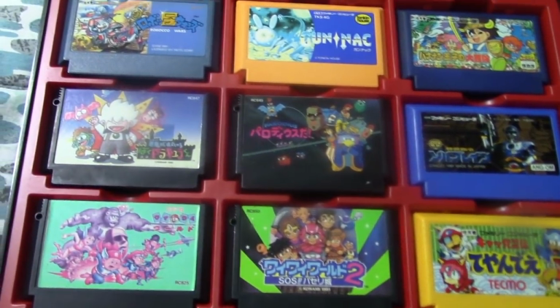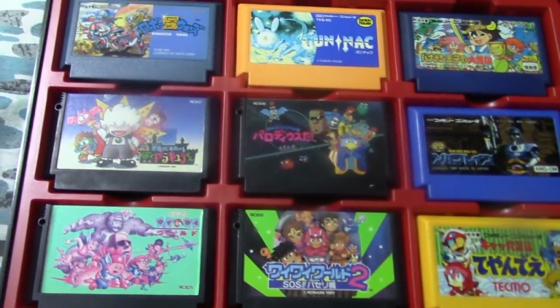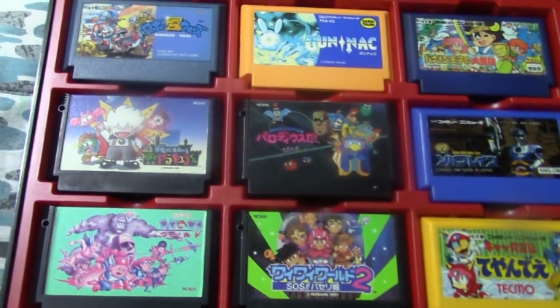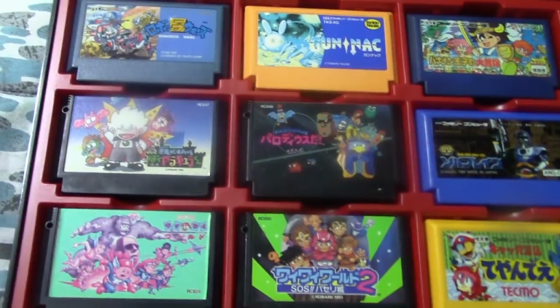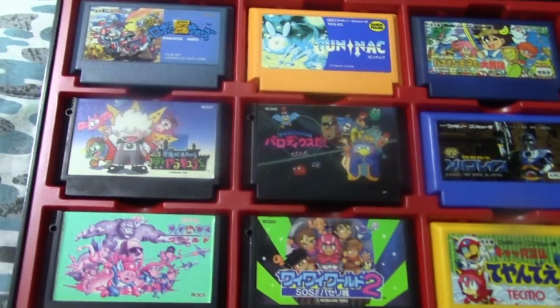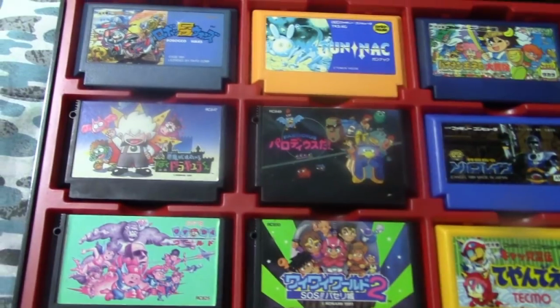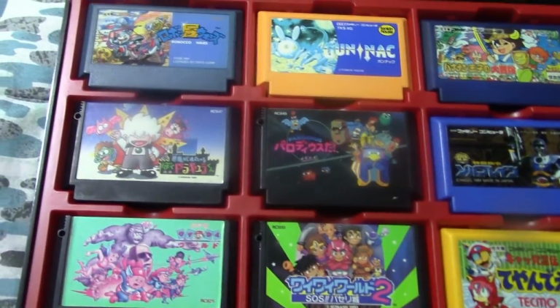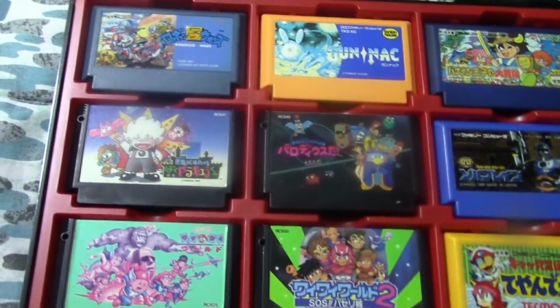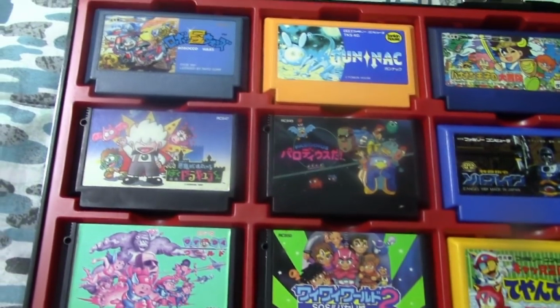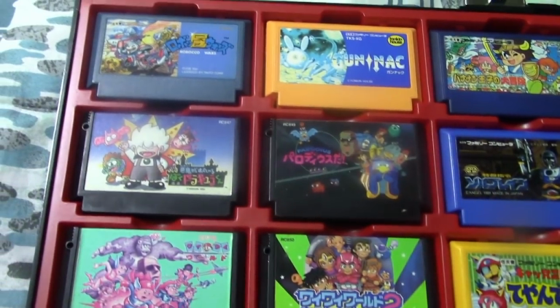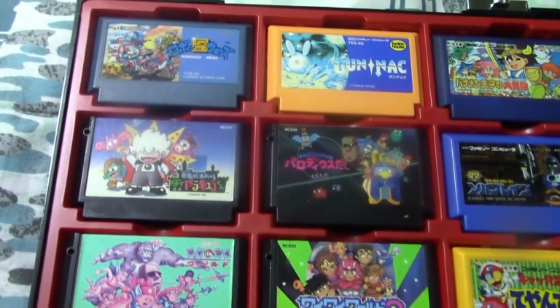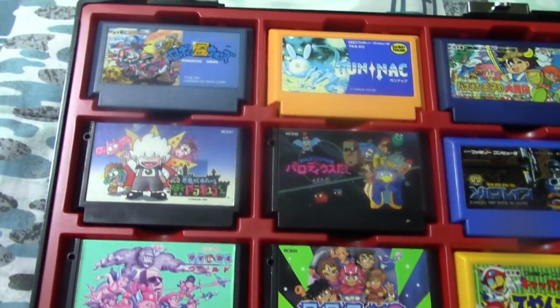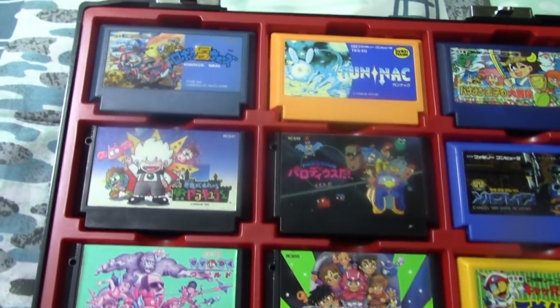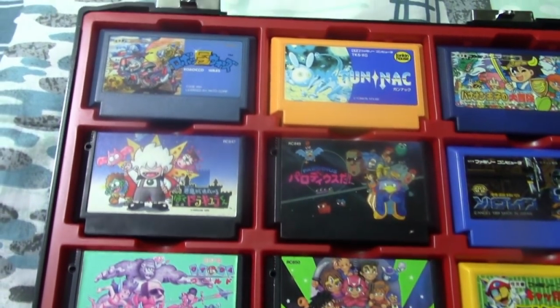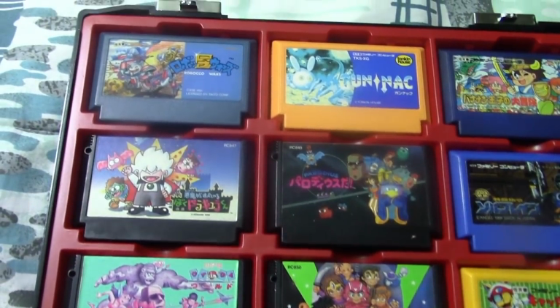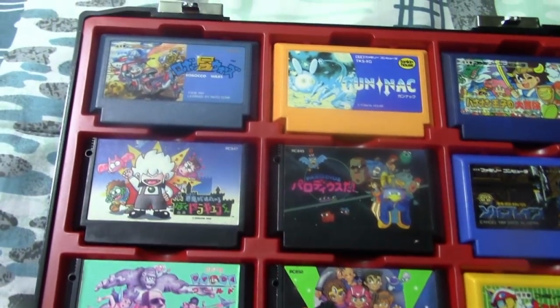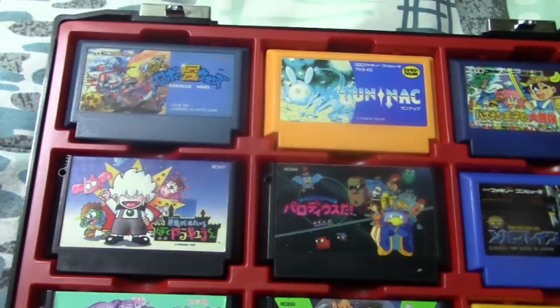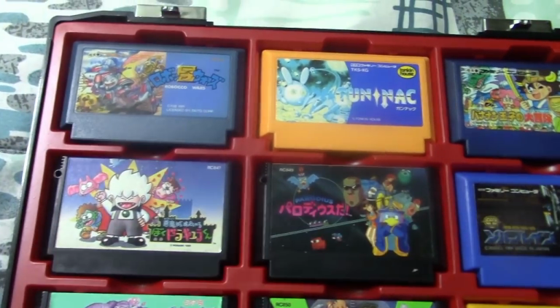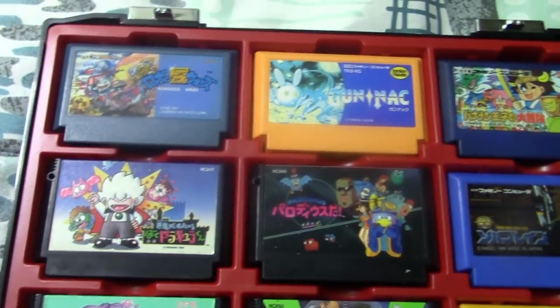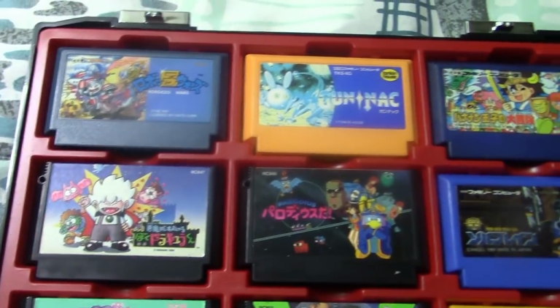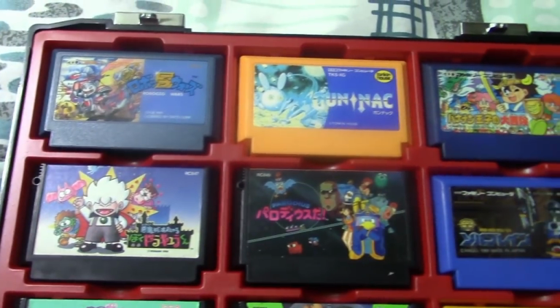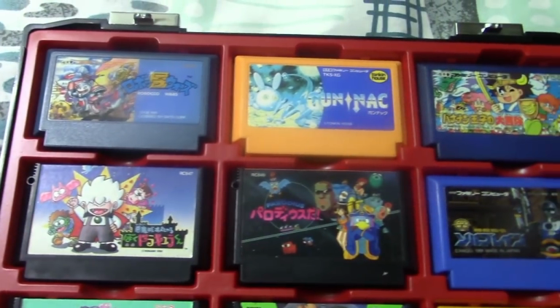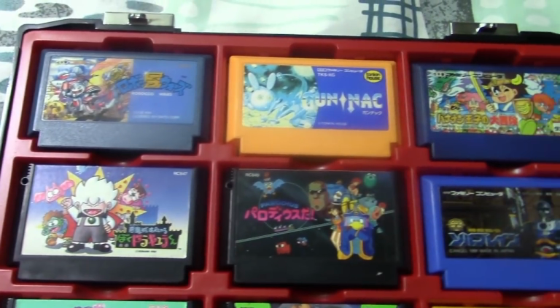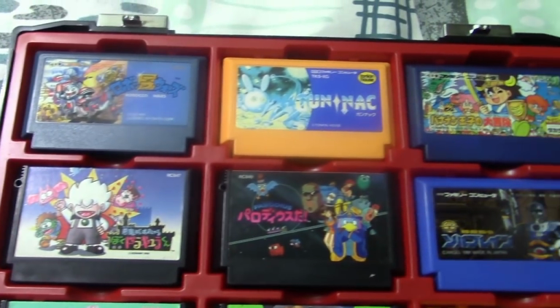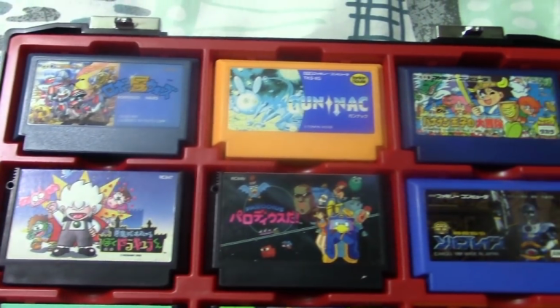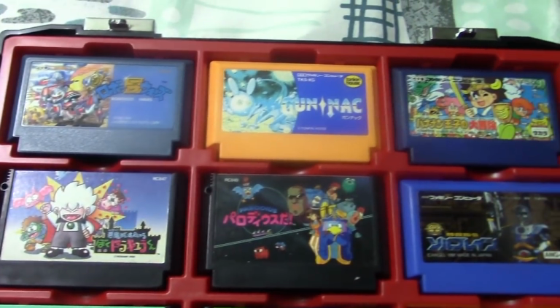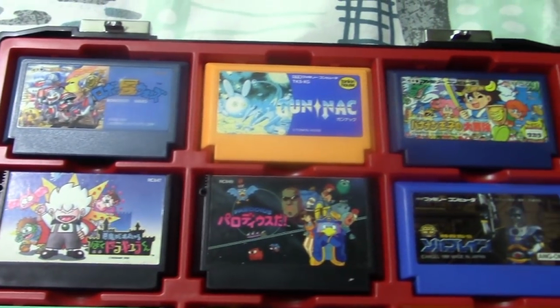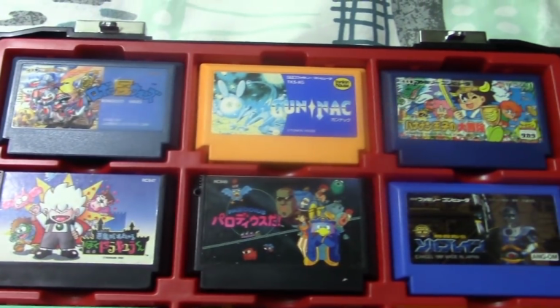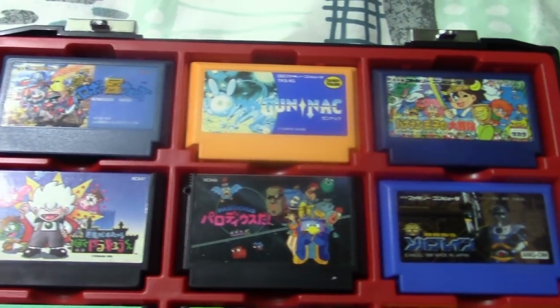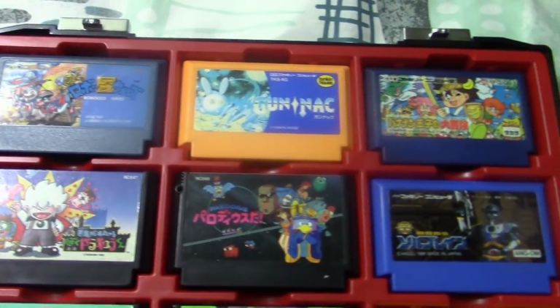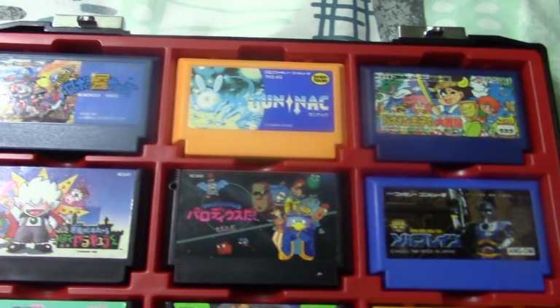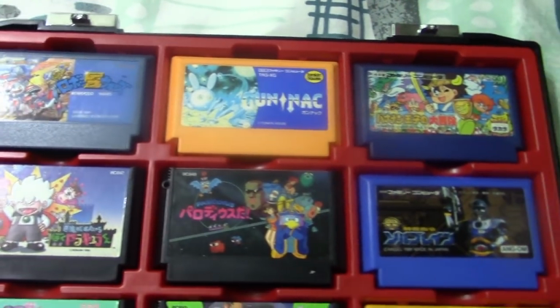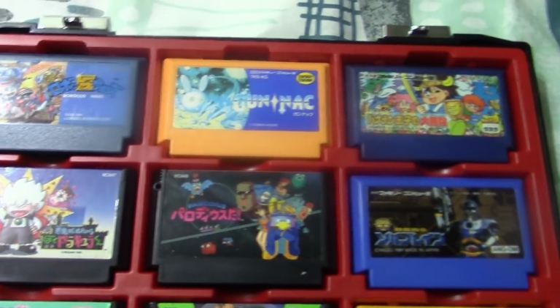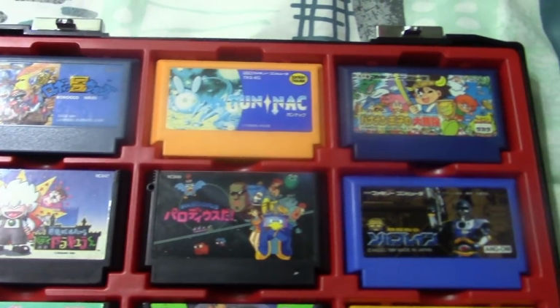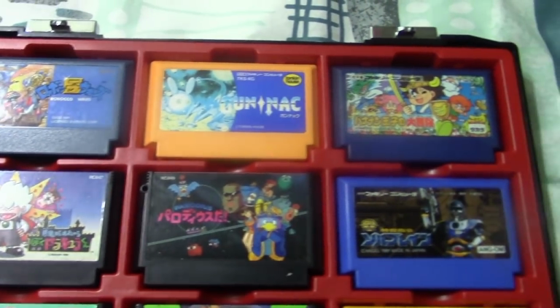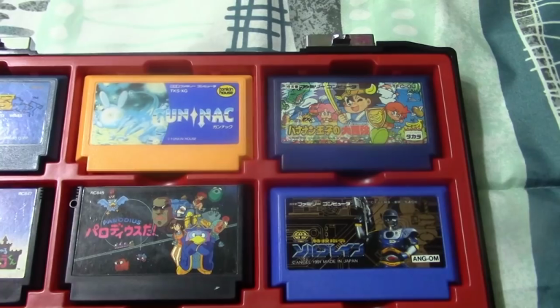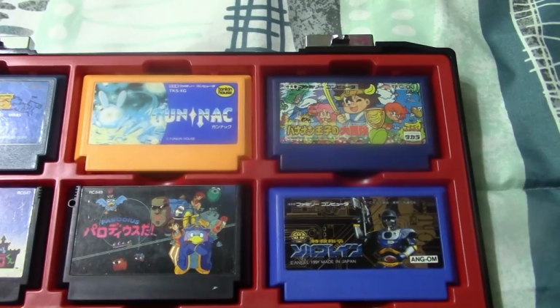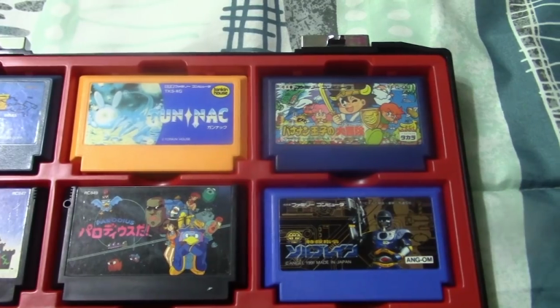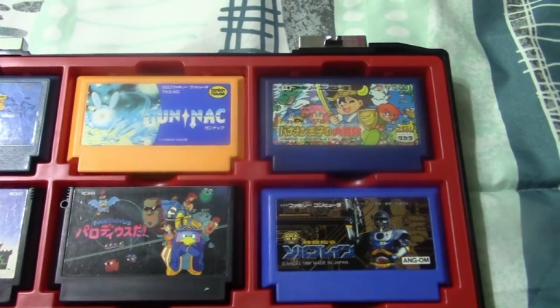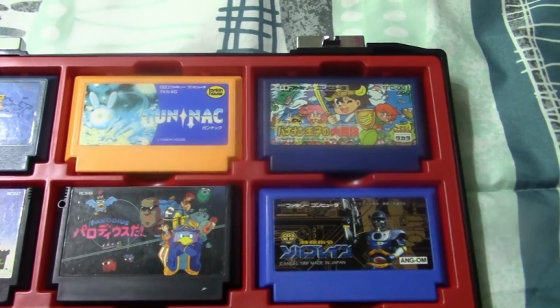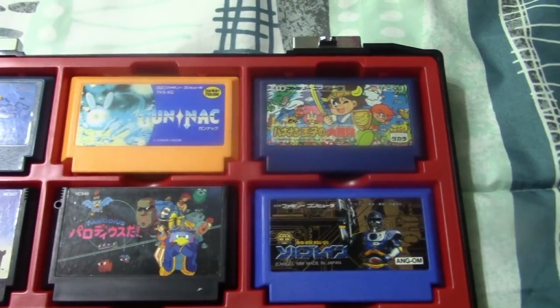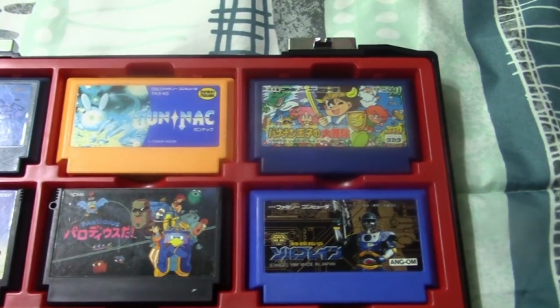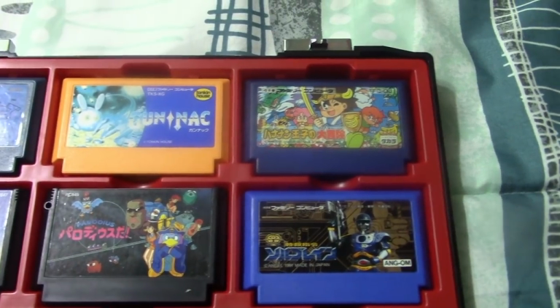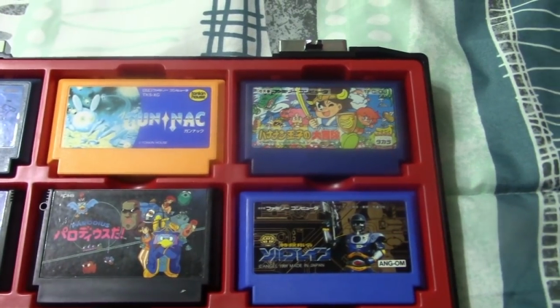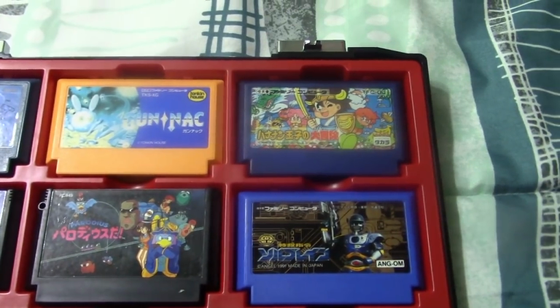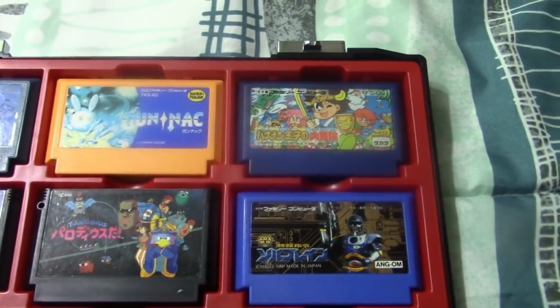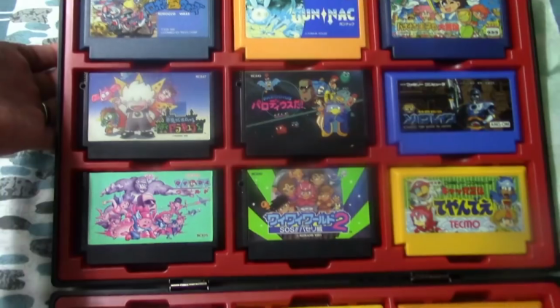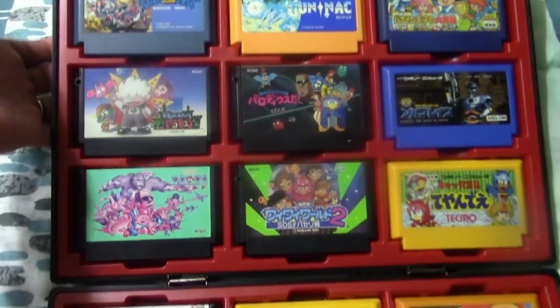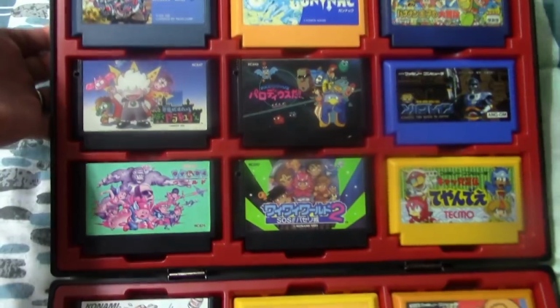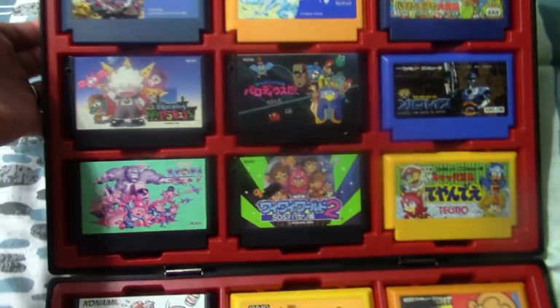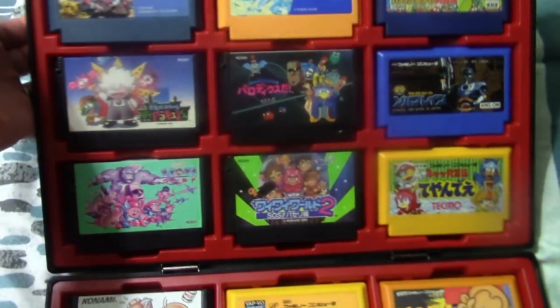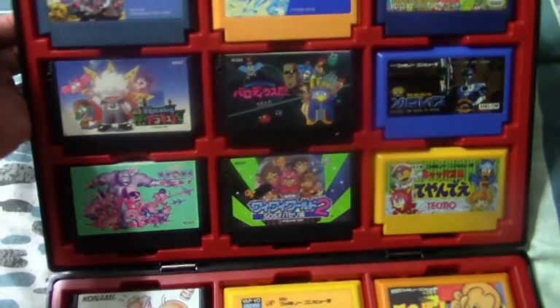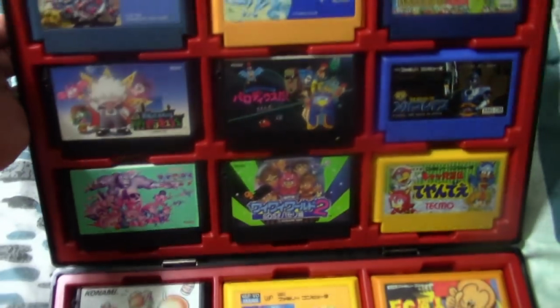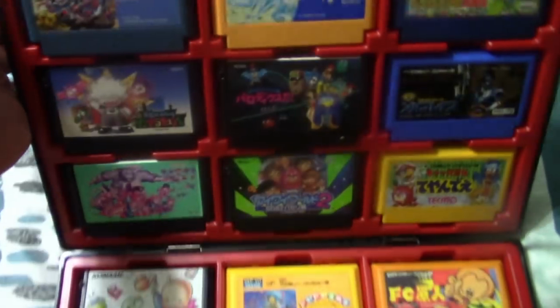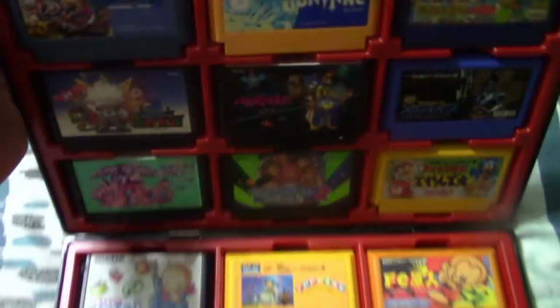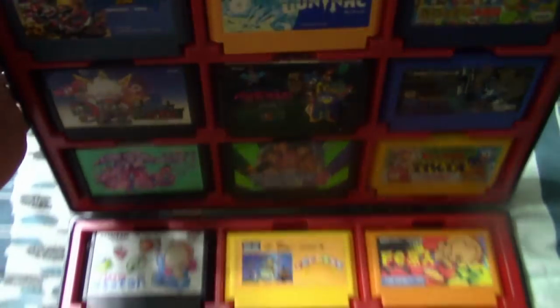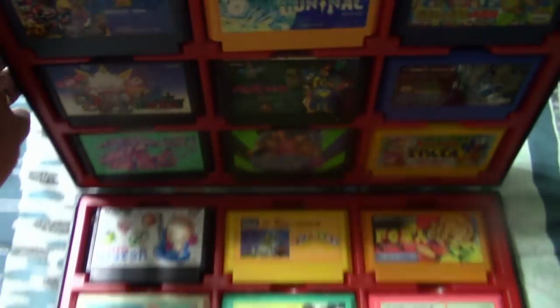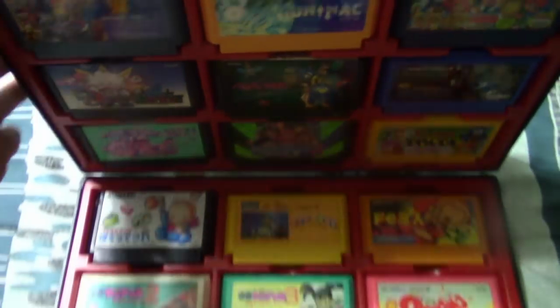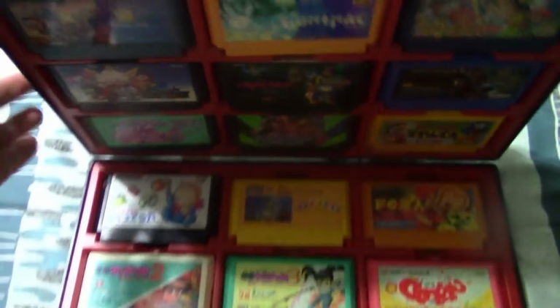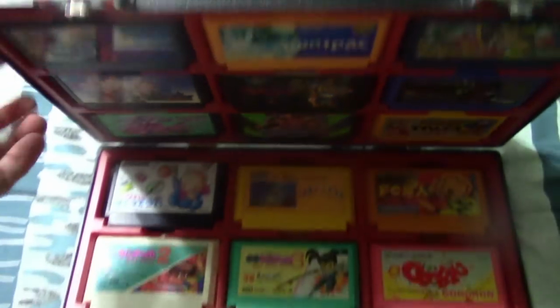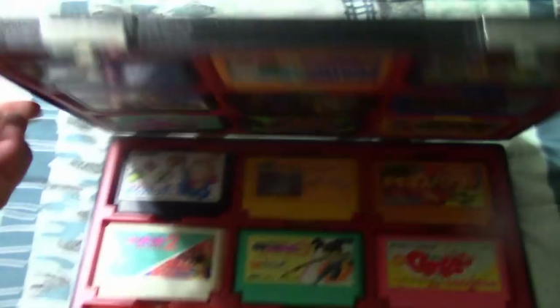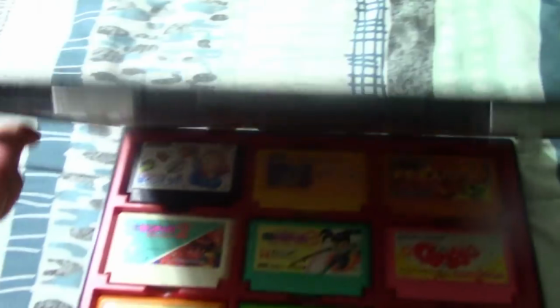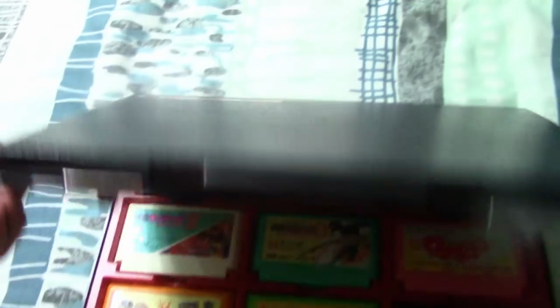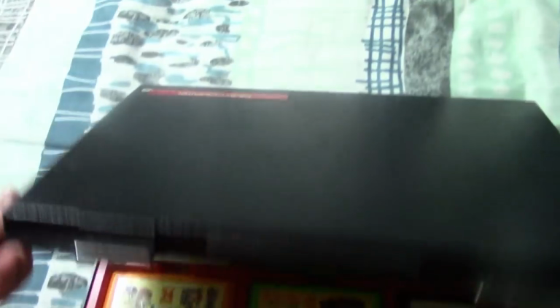Also in the briefcase: Parodius, Kid Dracula, Roboco Wars, Gunnack, and the Banana Prince. And that's it for Famicom games.